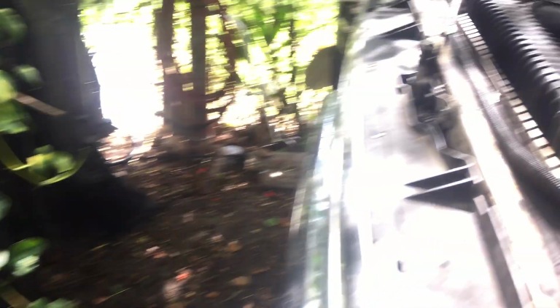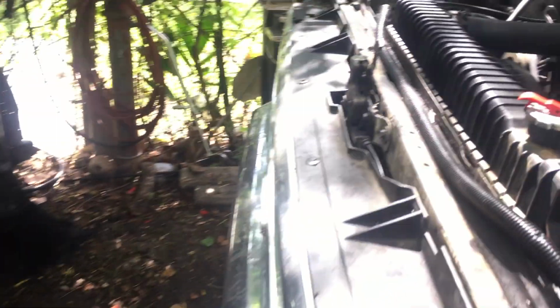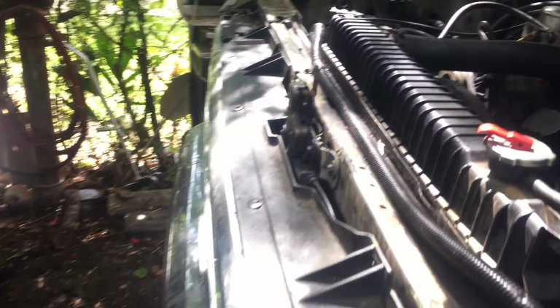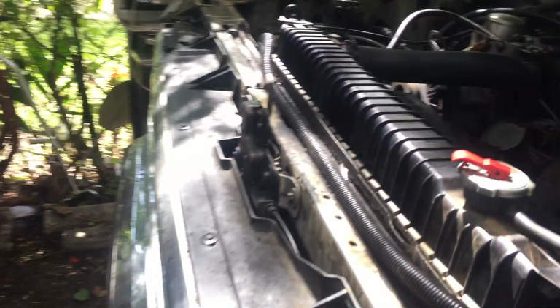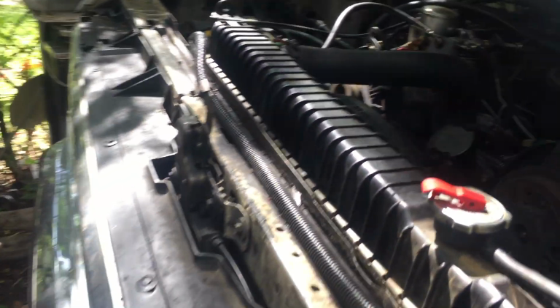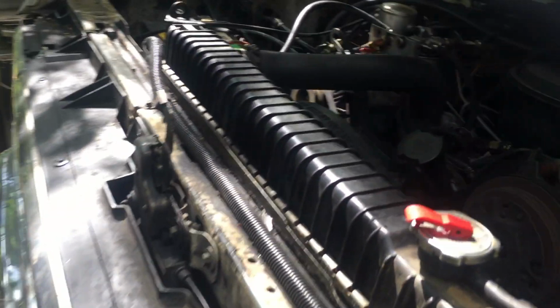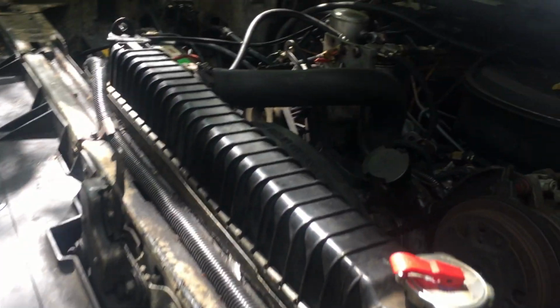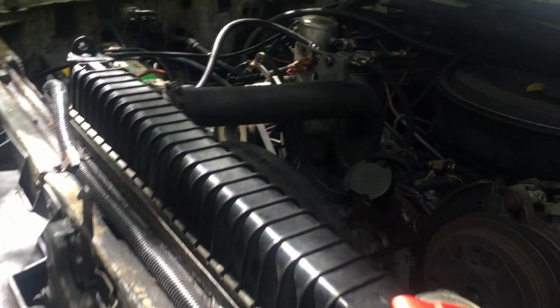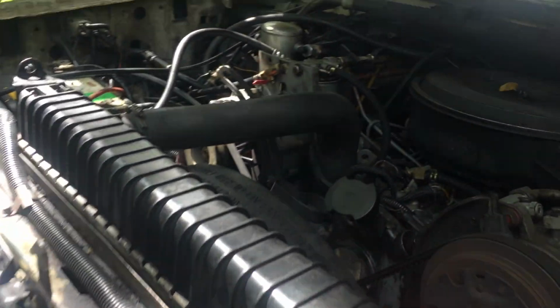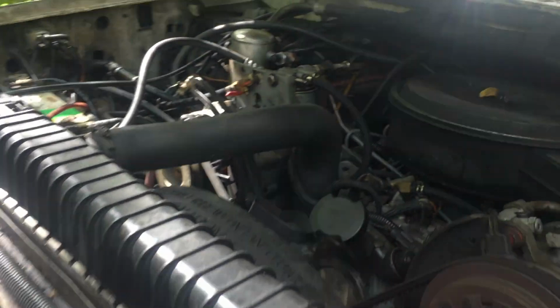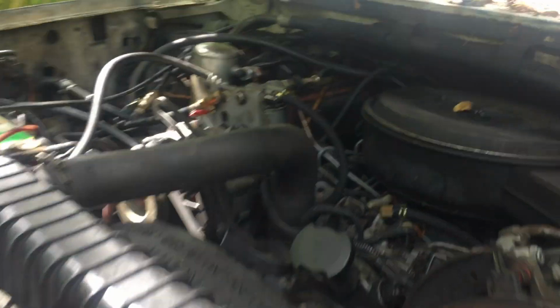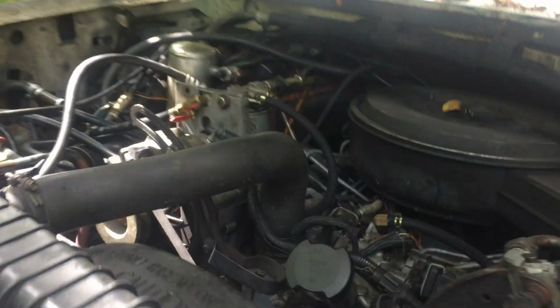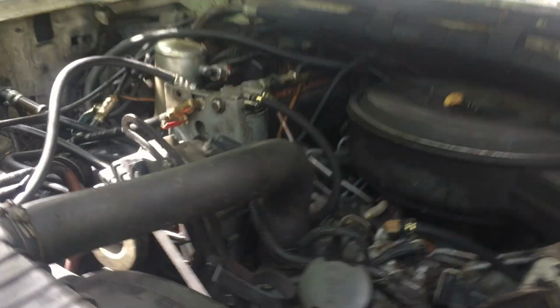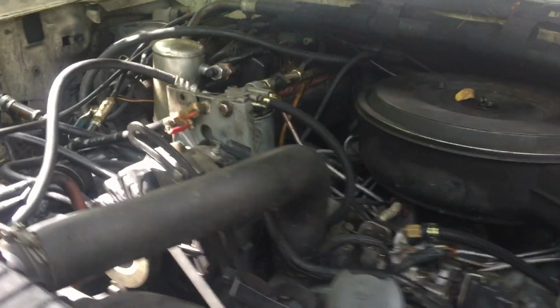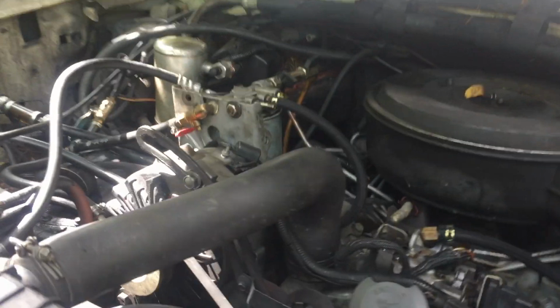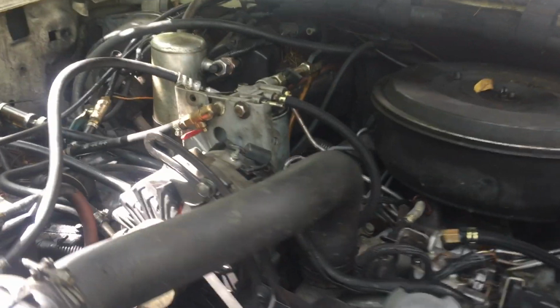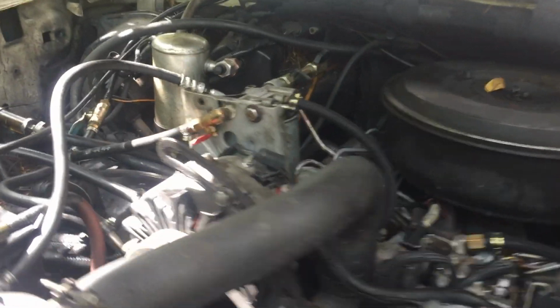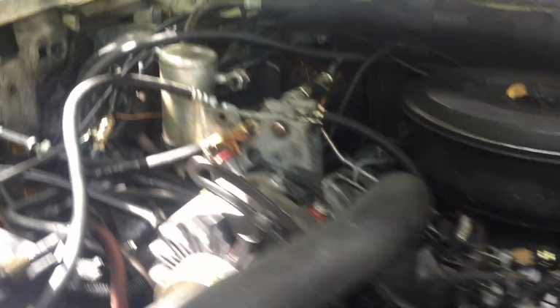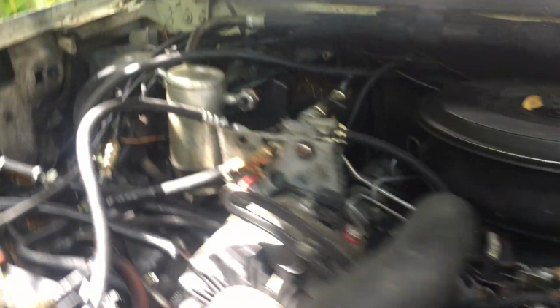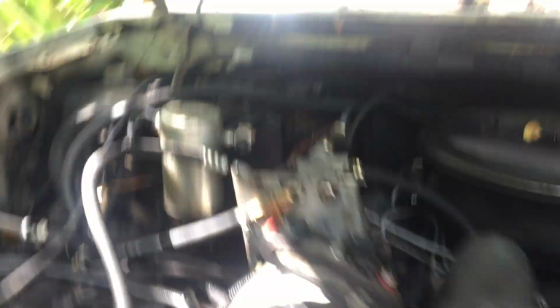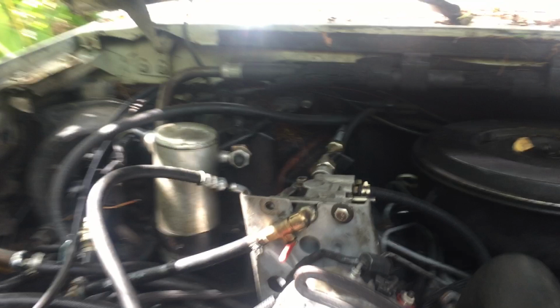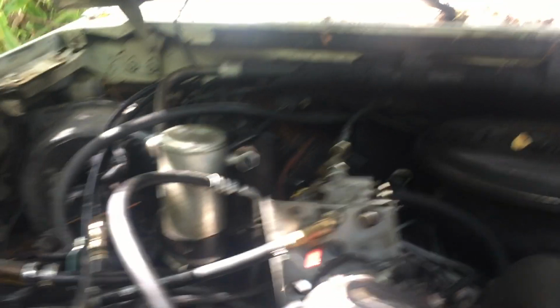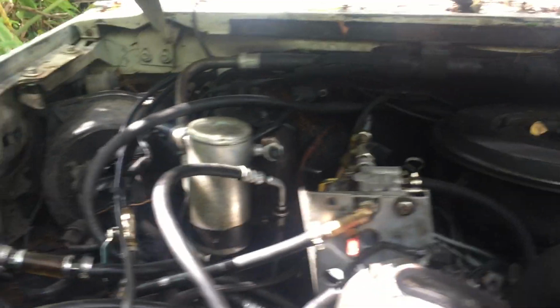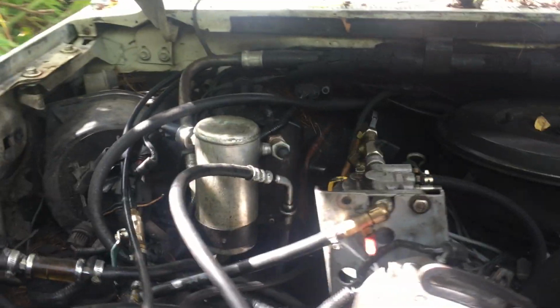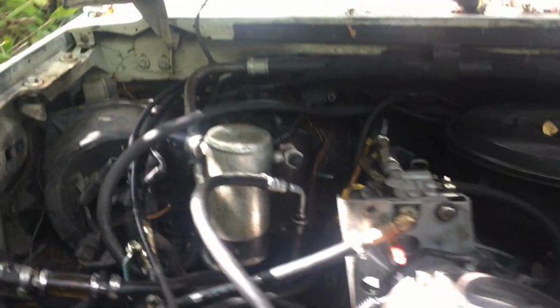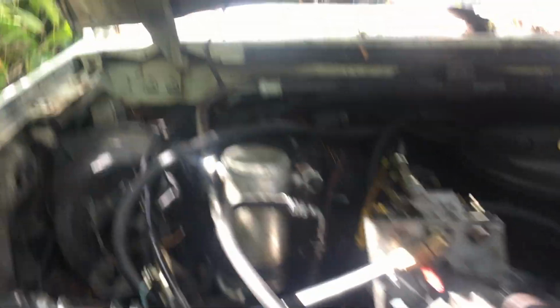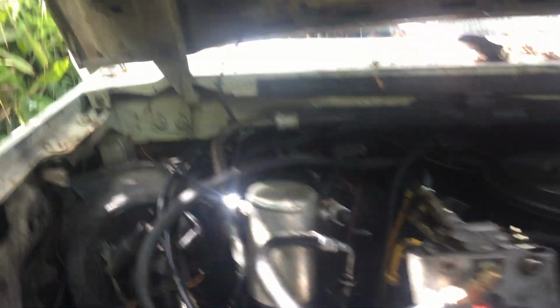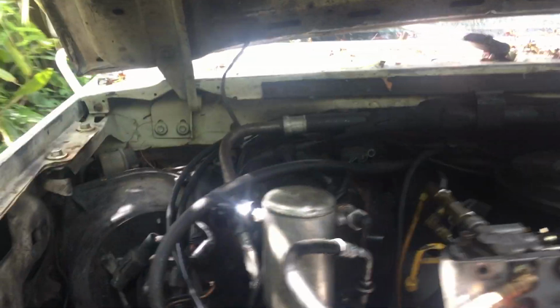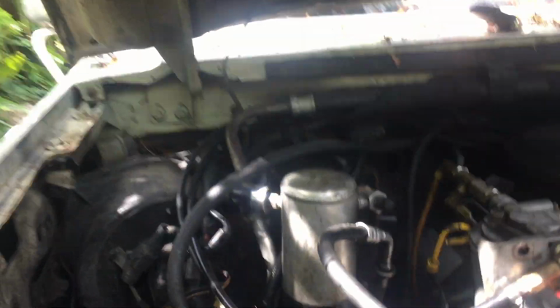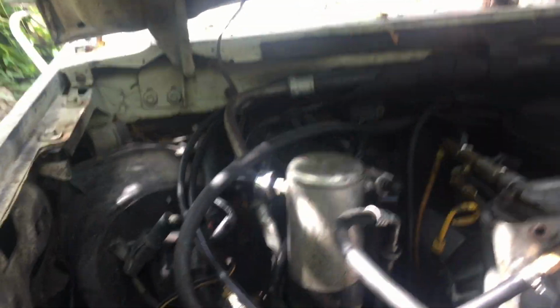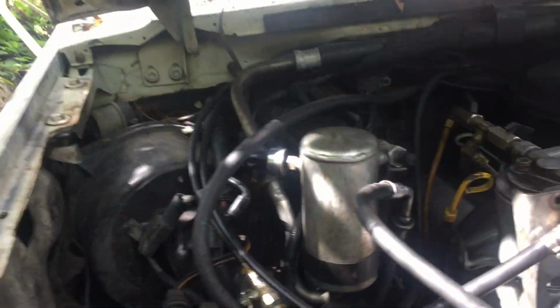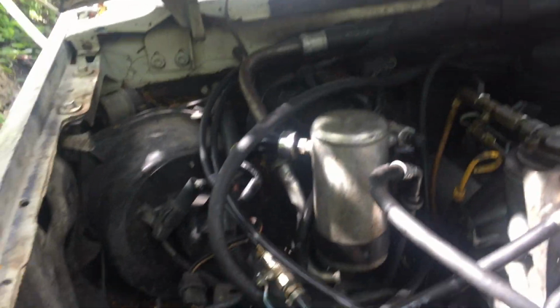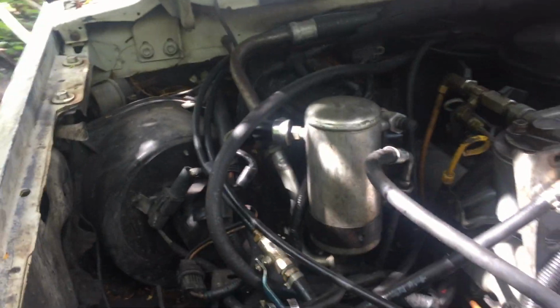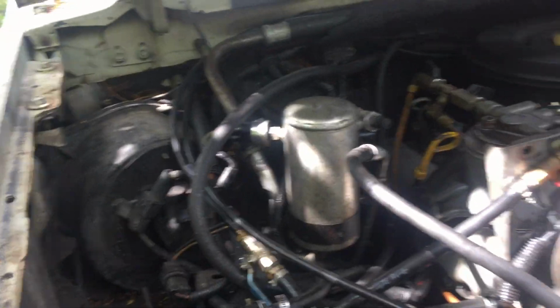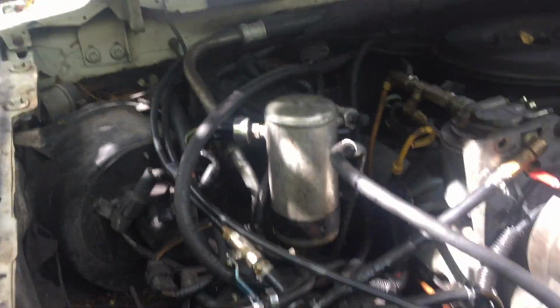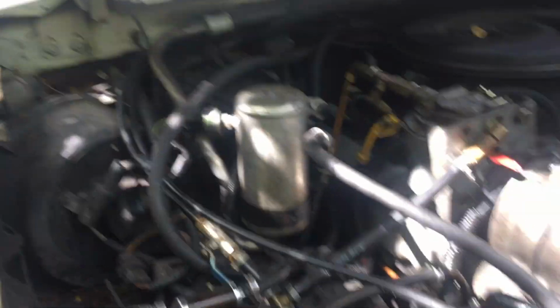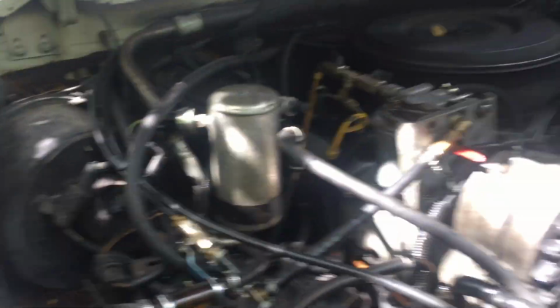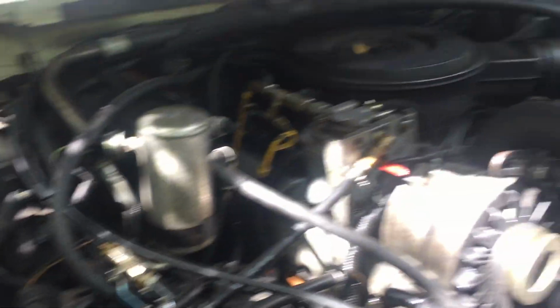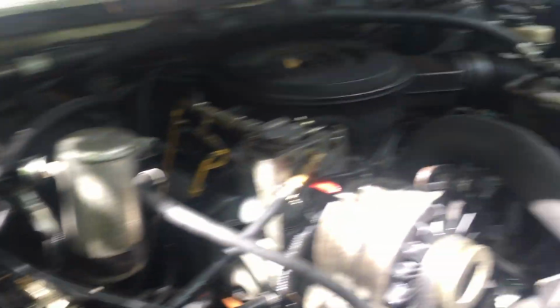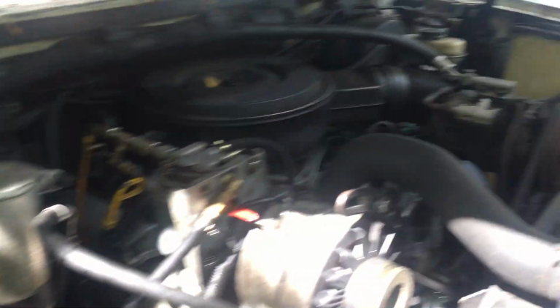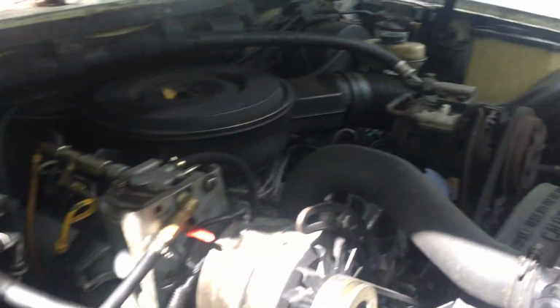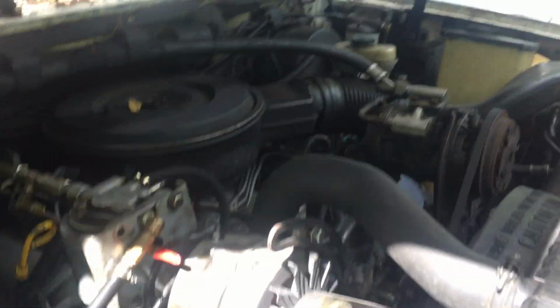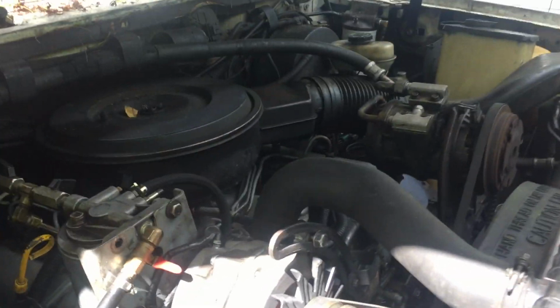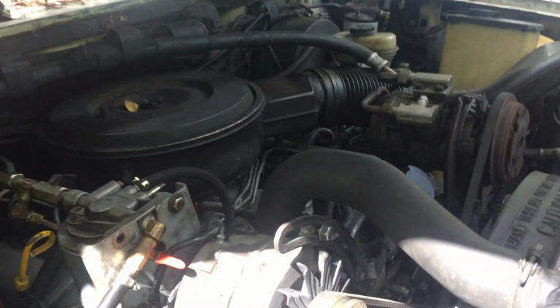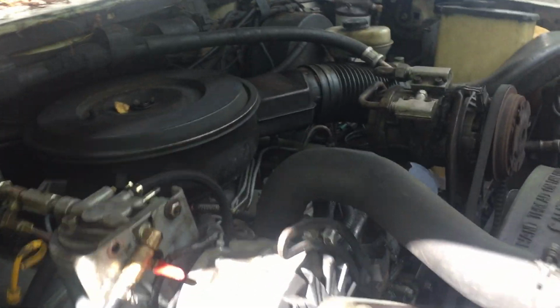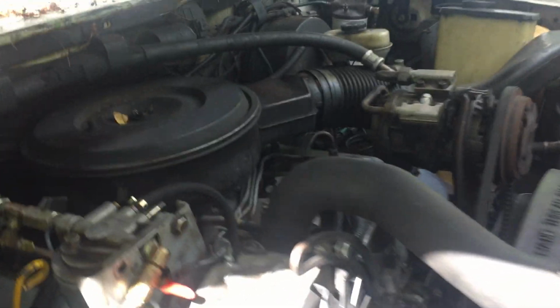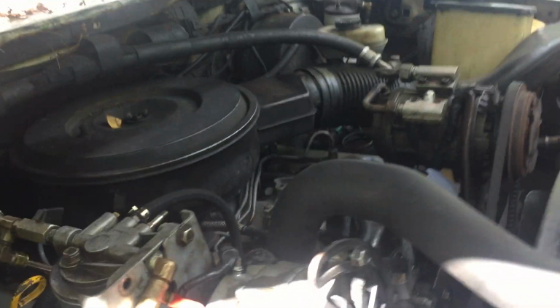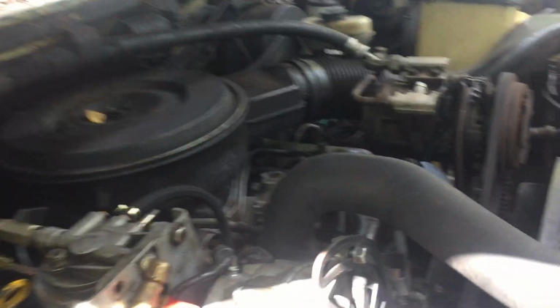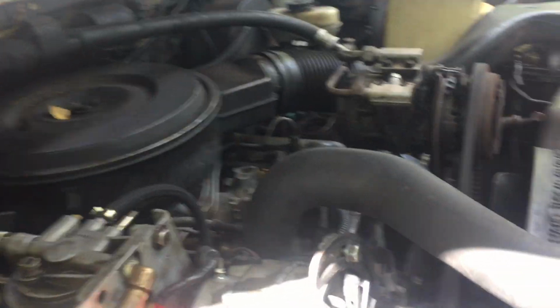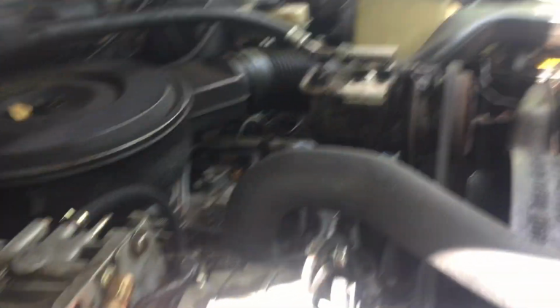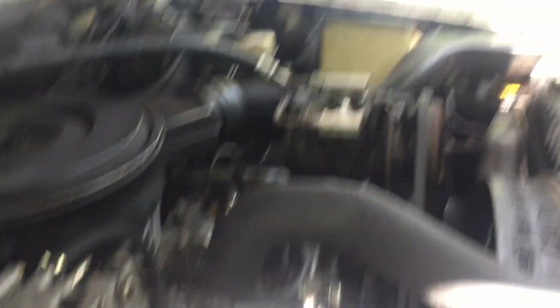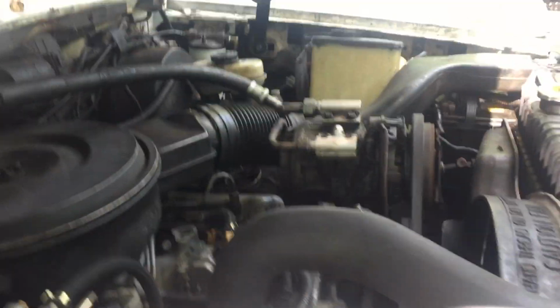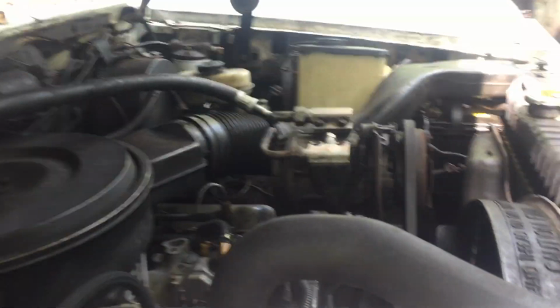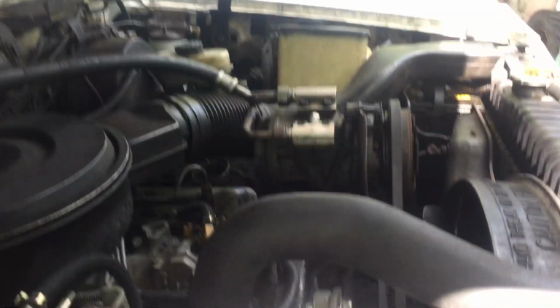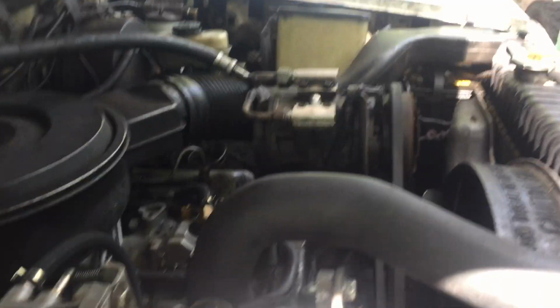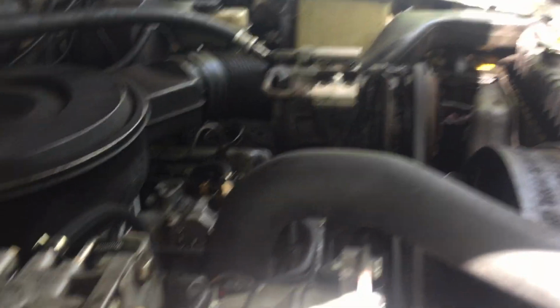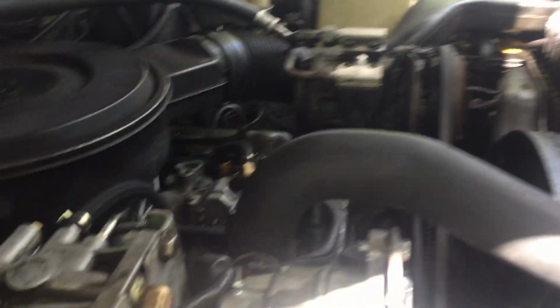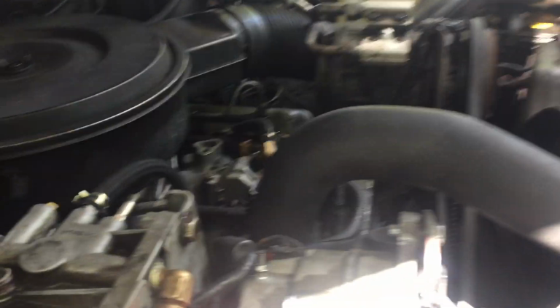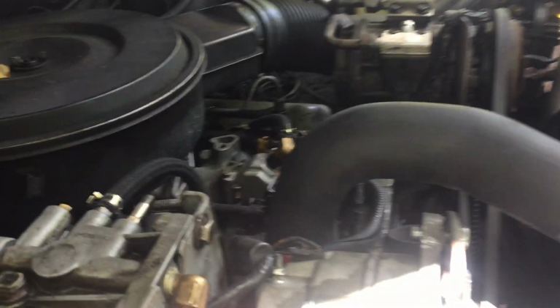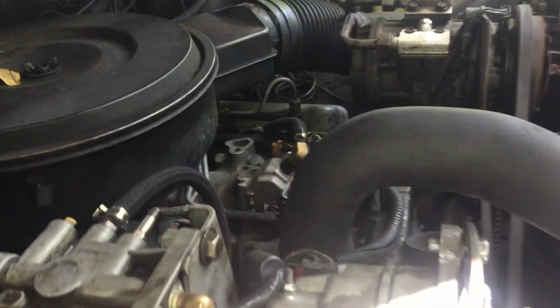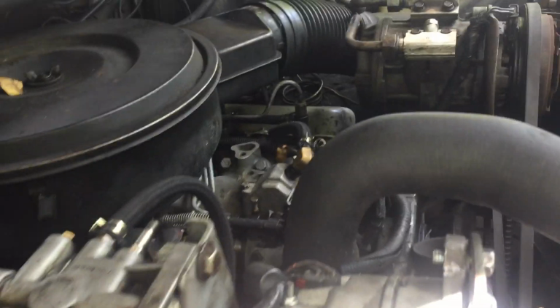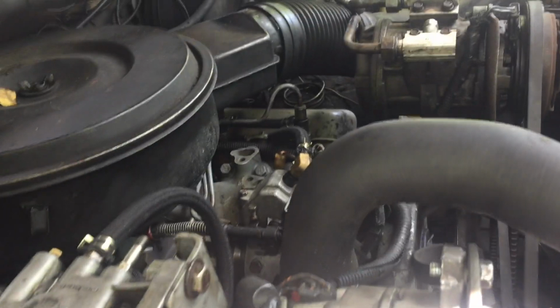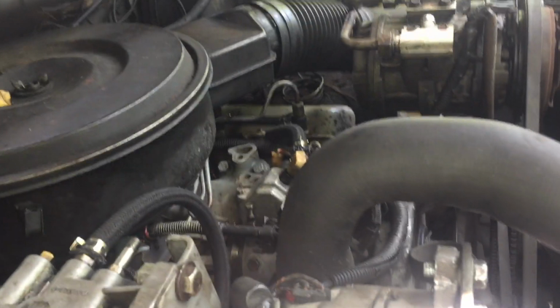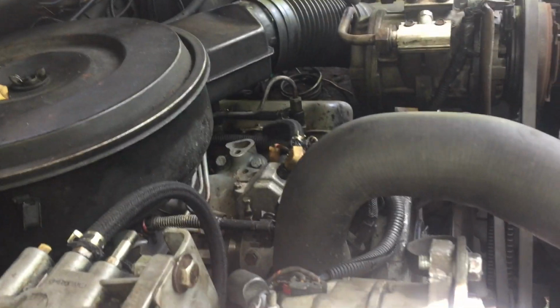Over here is my truck — a 1990 Ford F-250 with the International 7.3 engine.